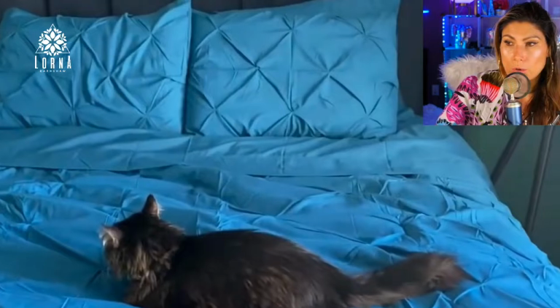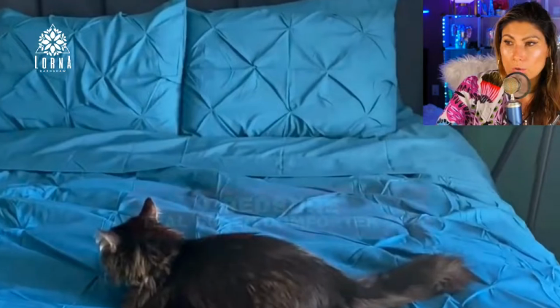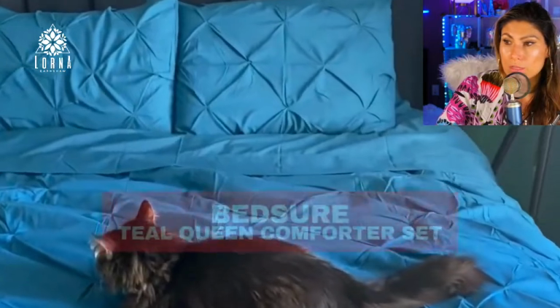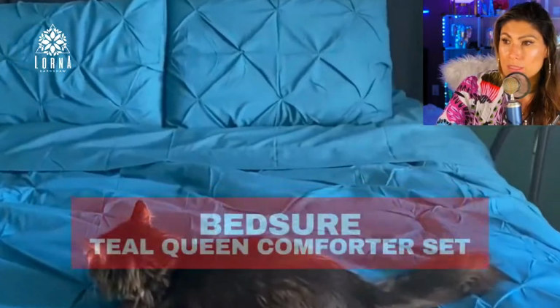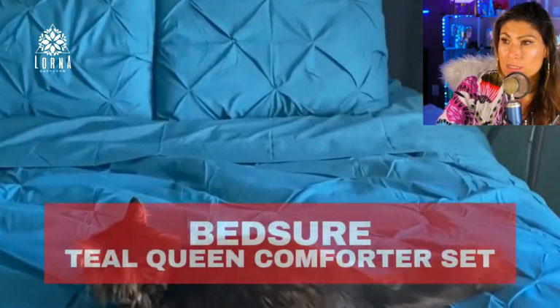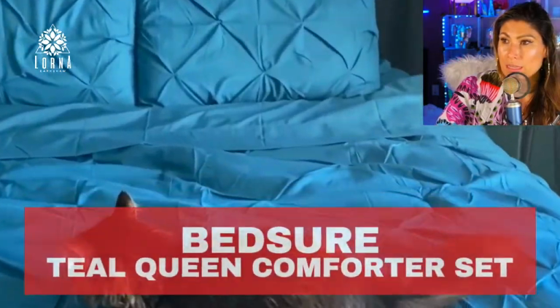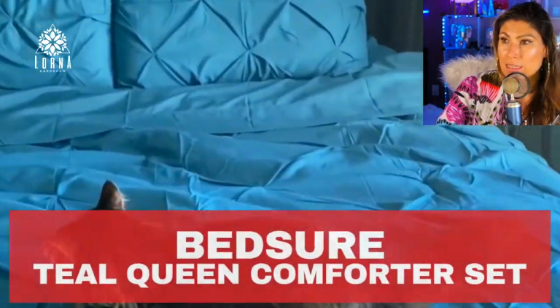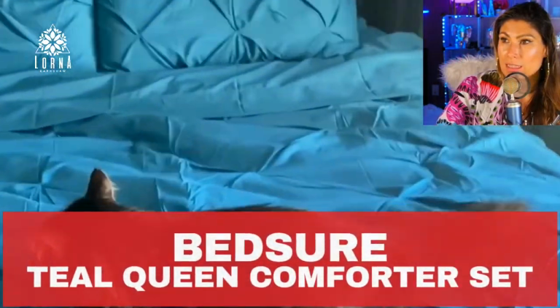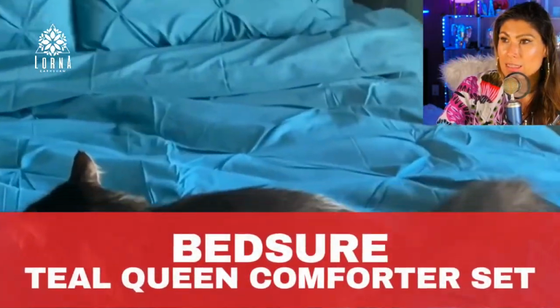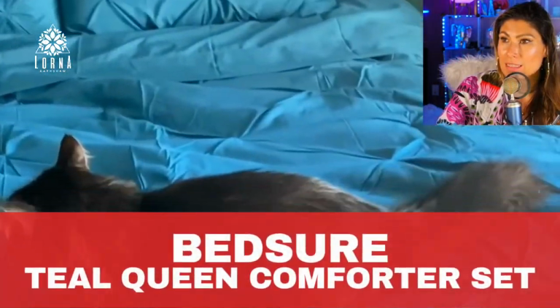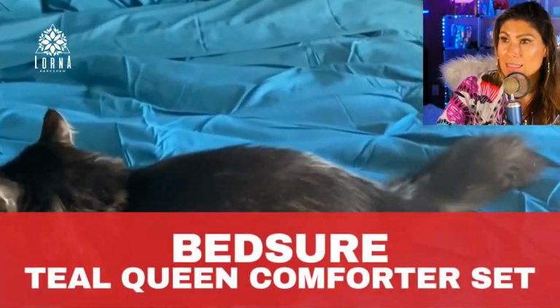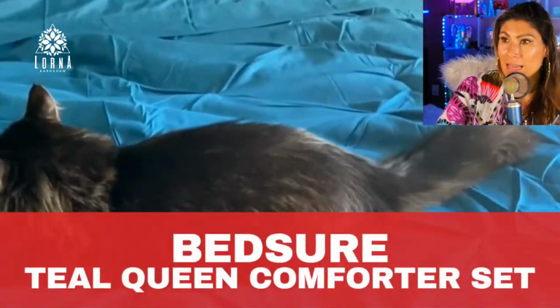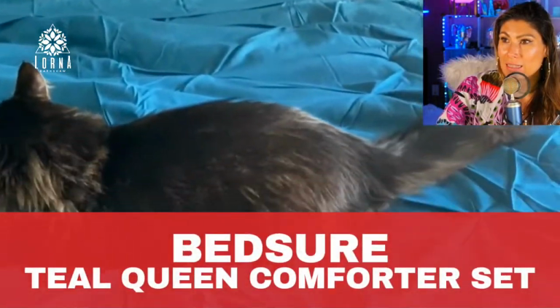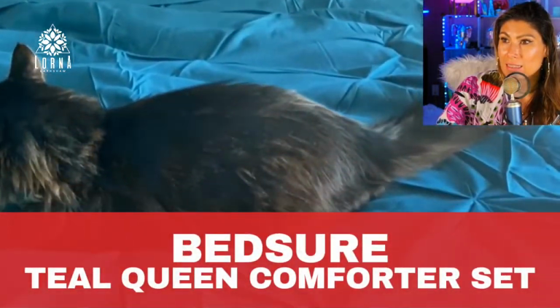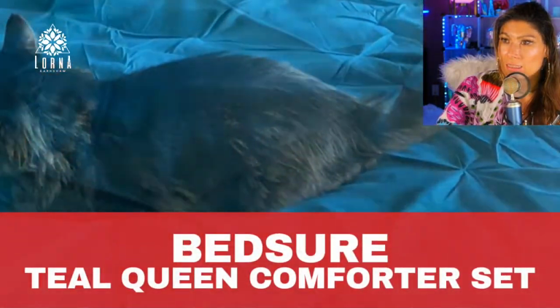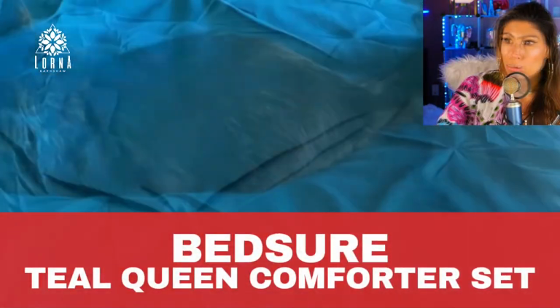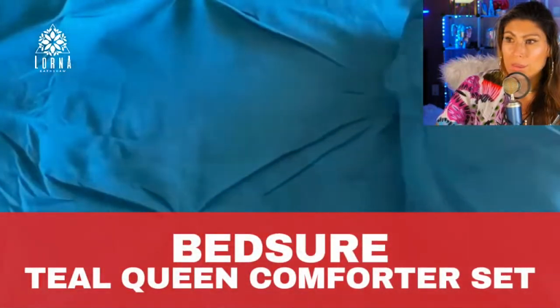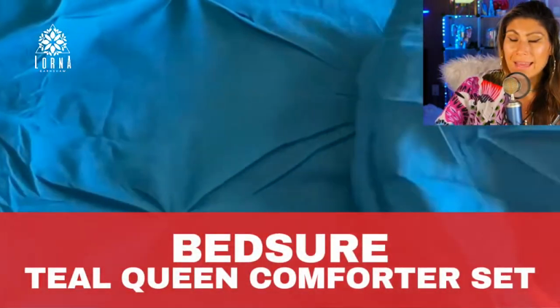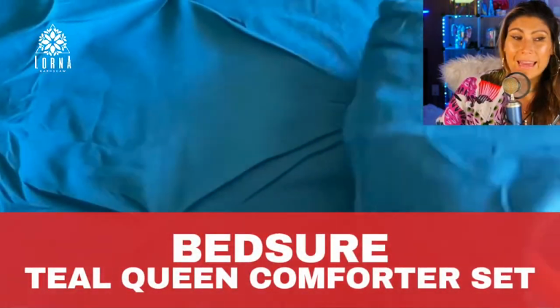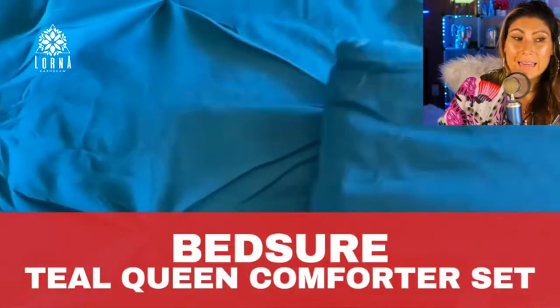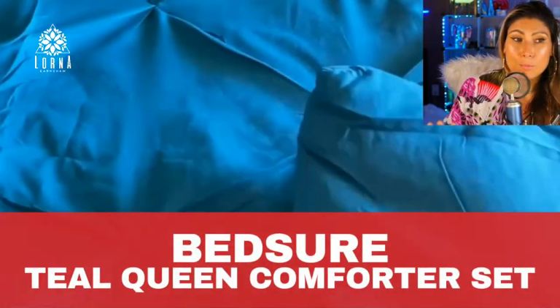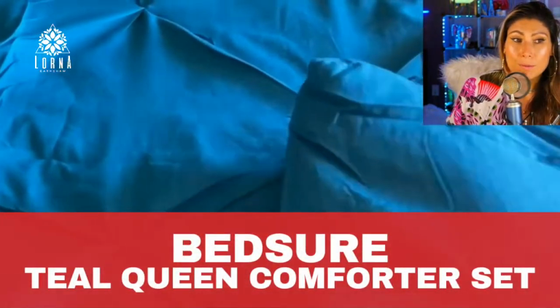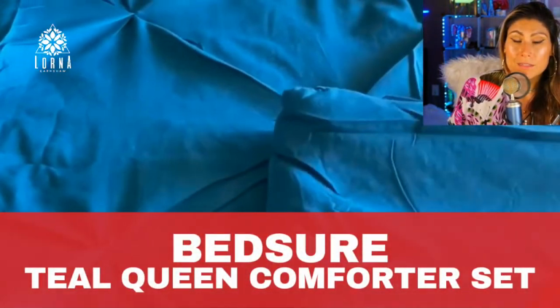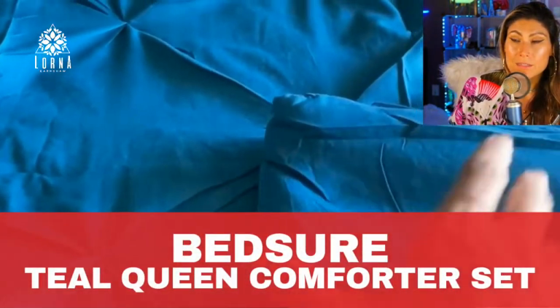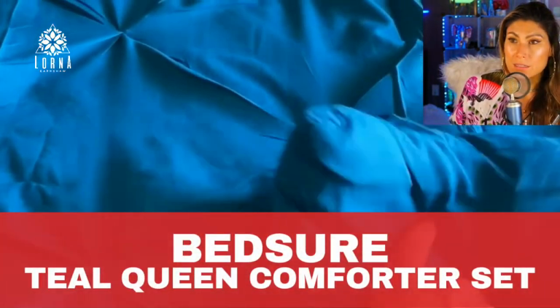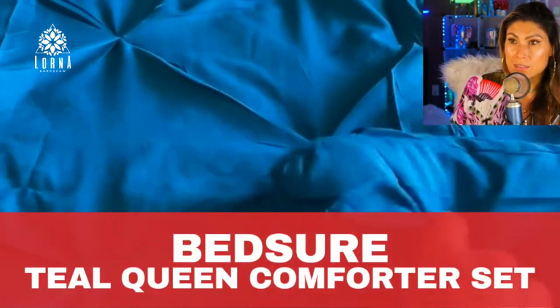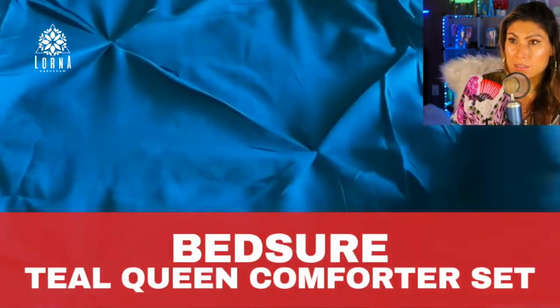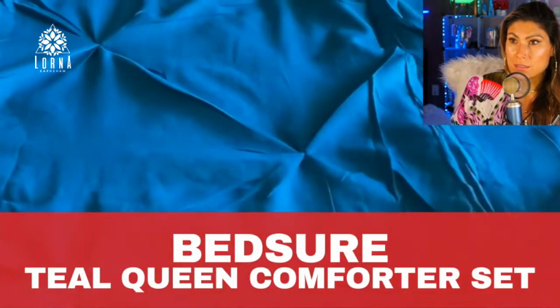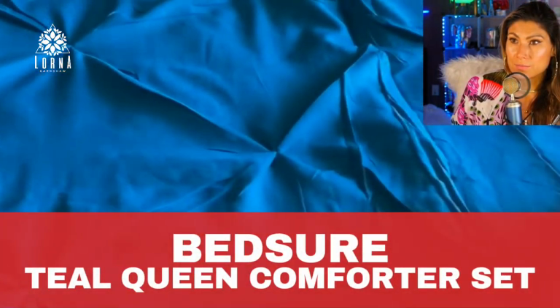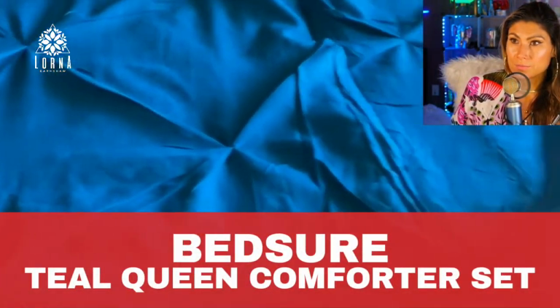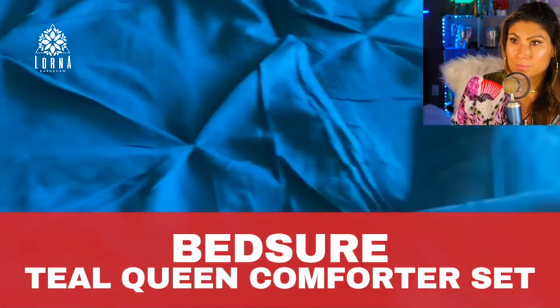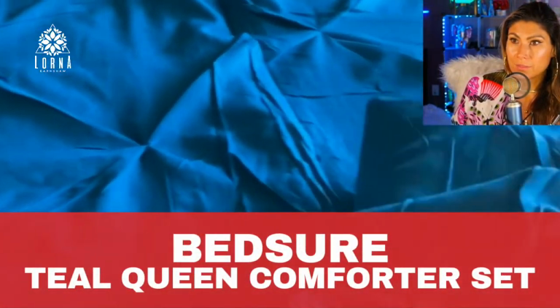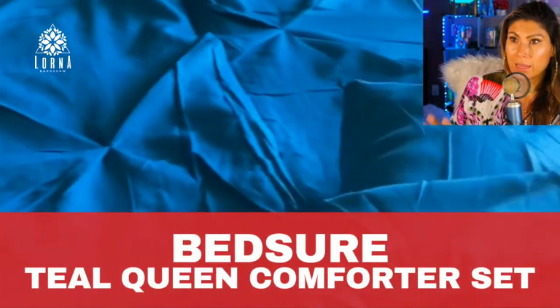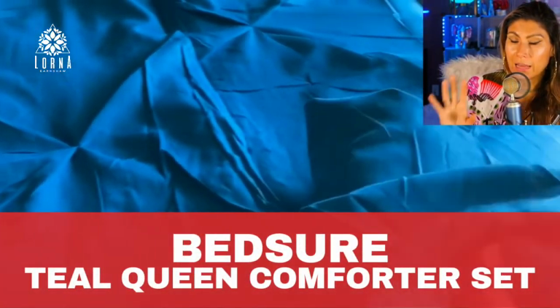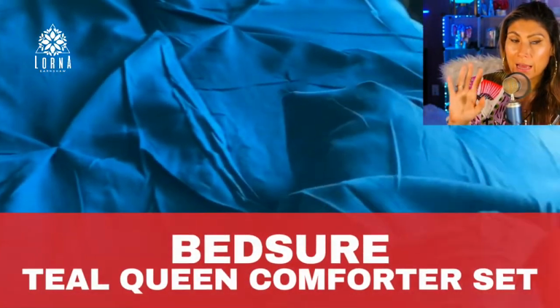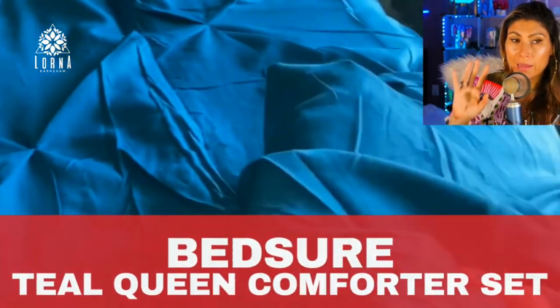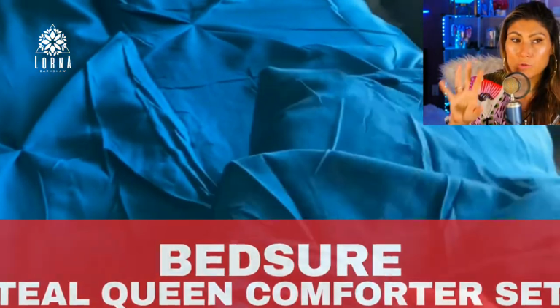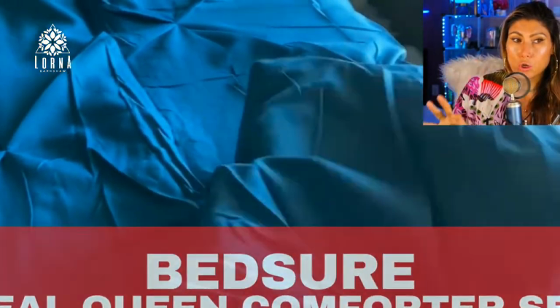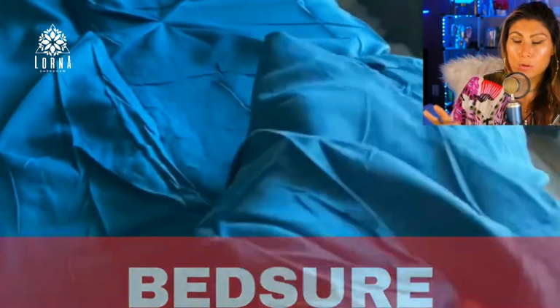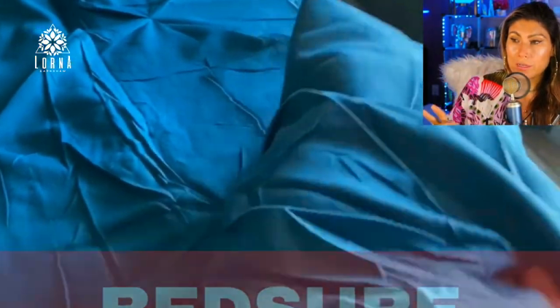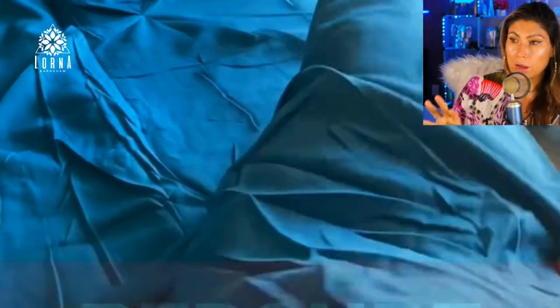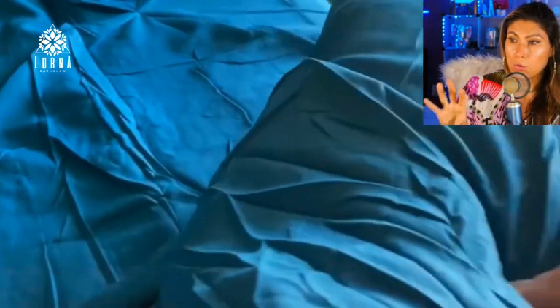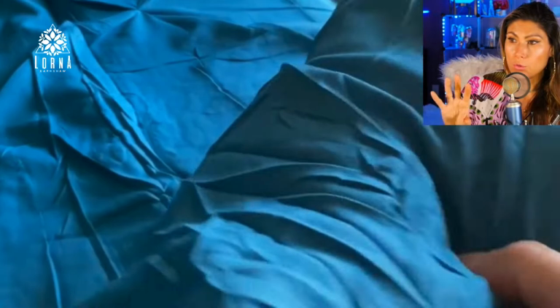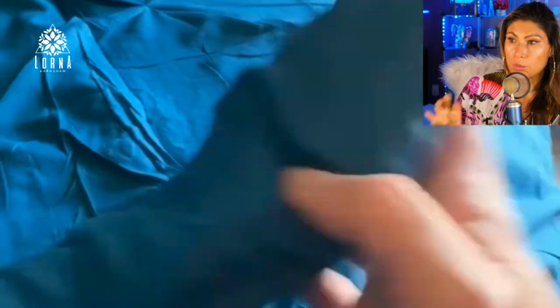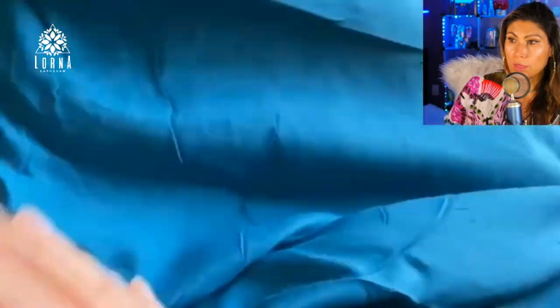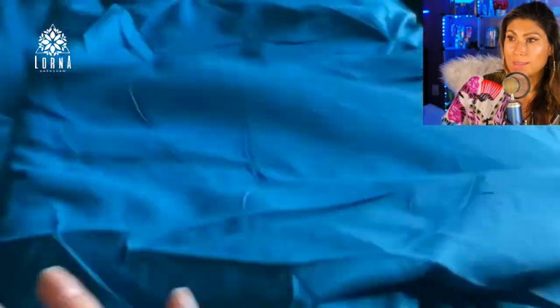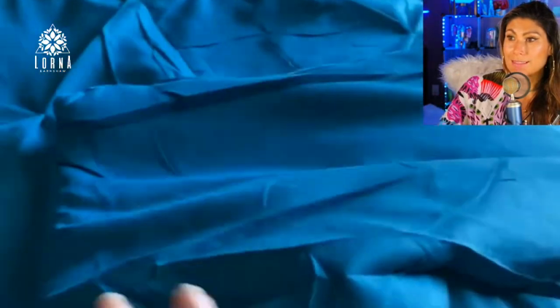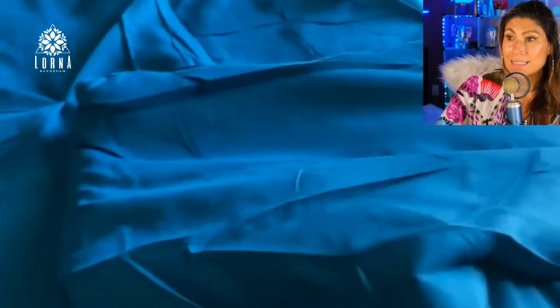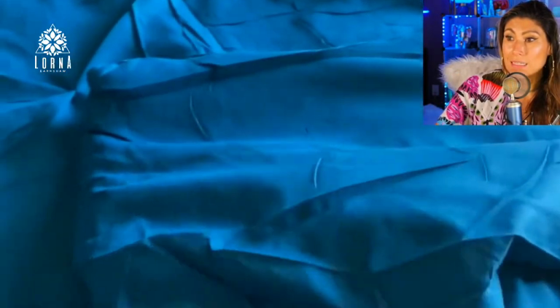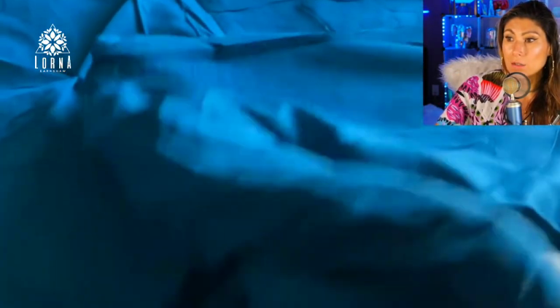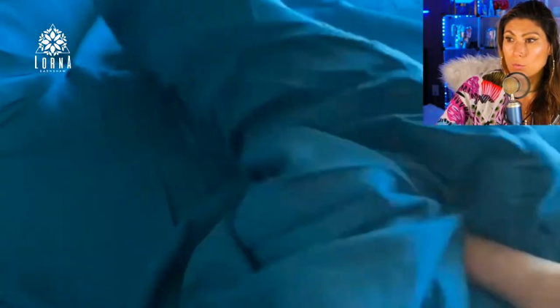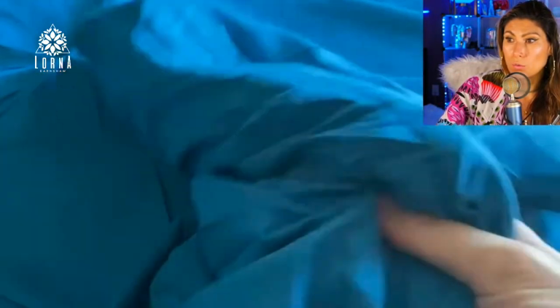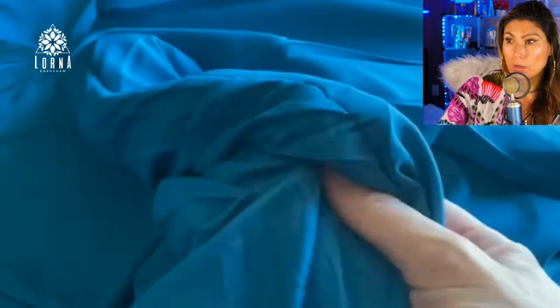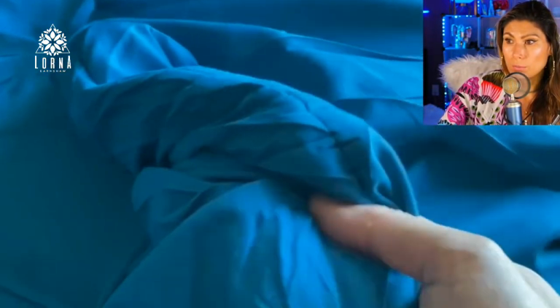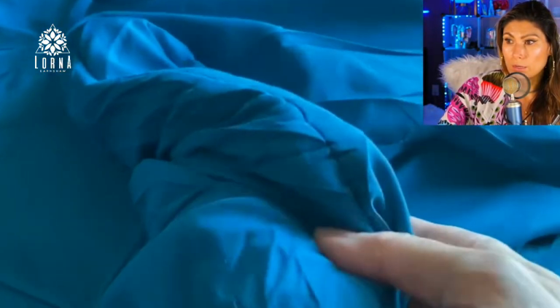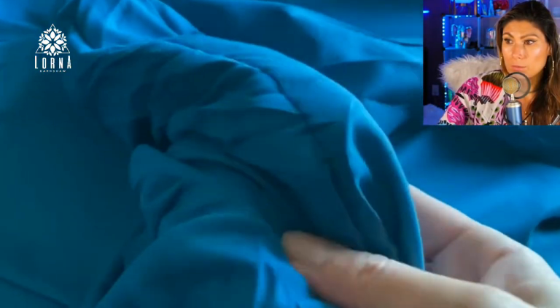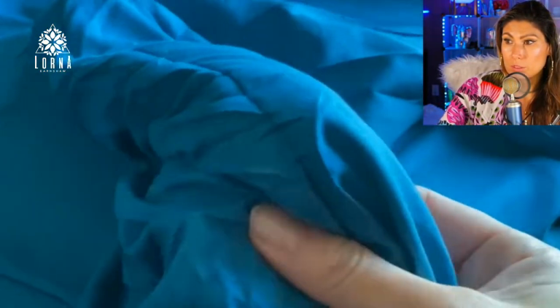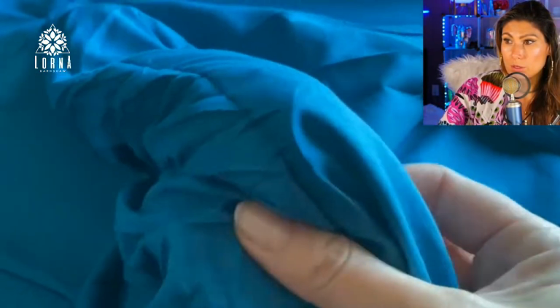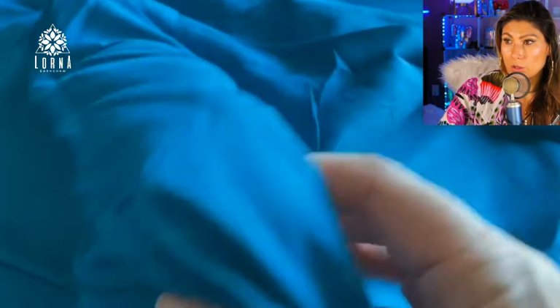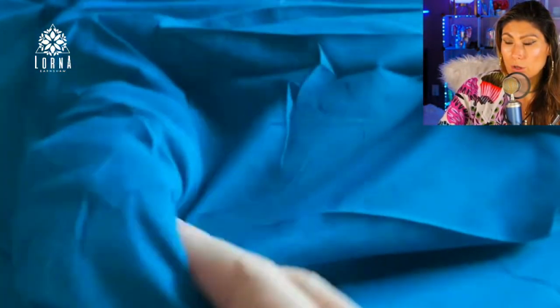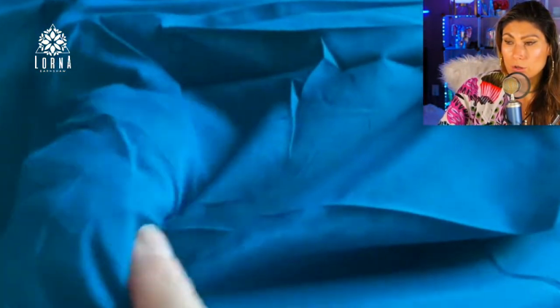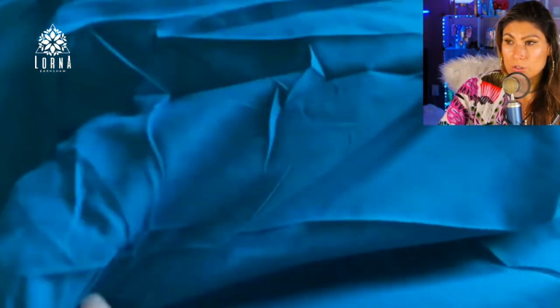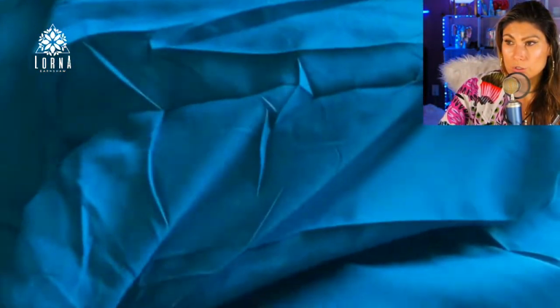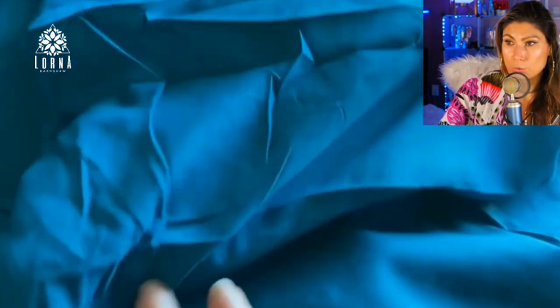This is a set with eight pieces and I am showing now the teal one, but it comes in other colors as well.